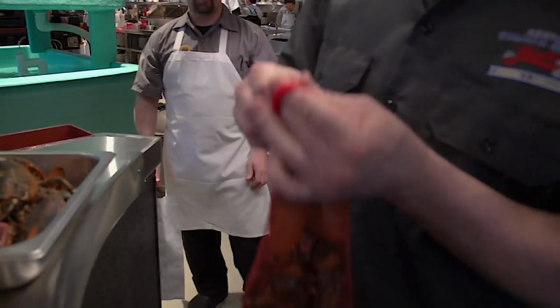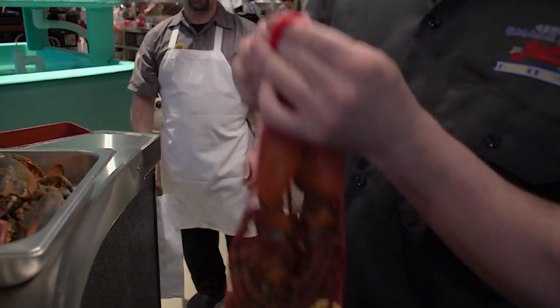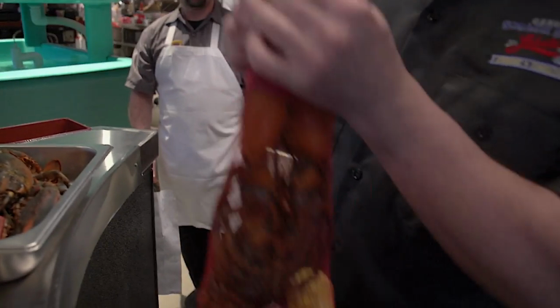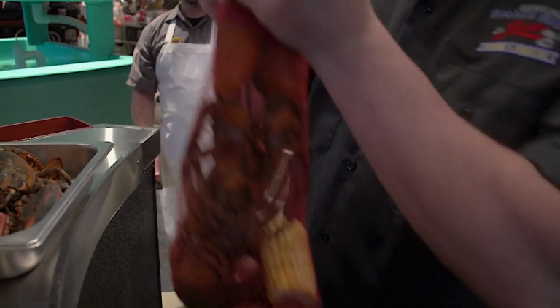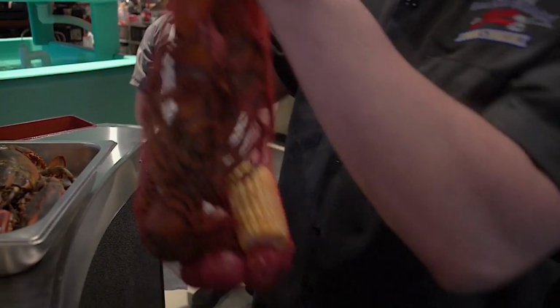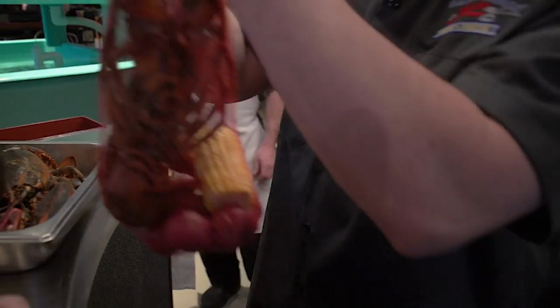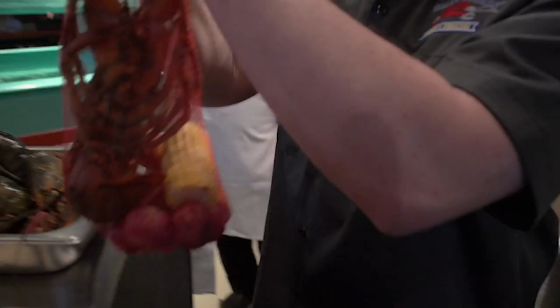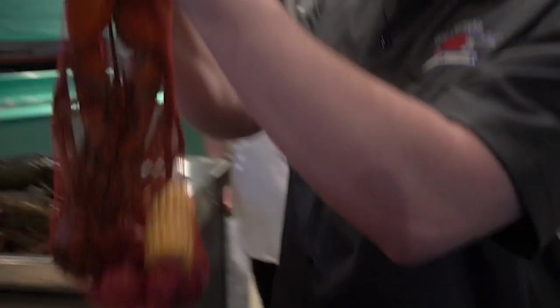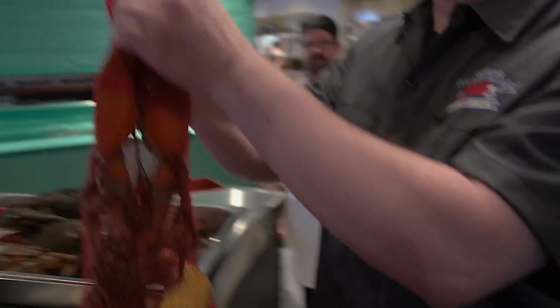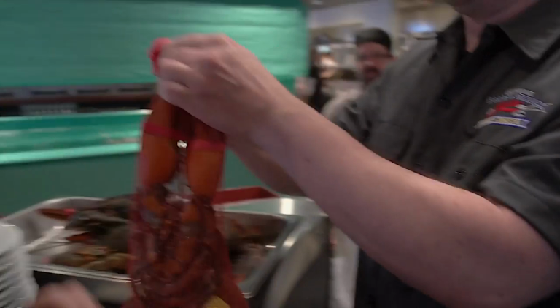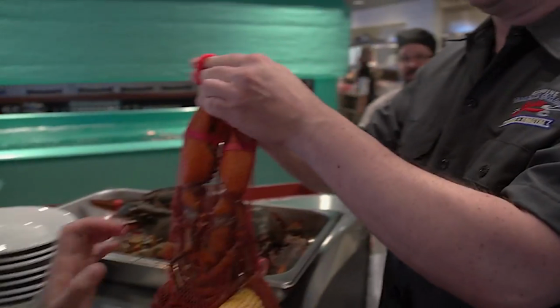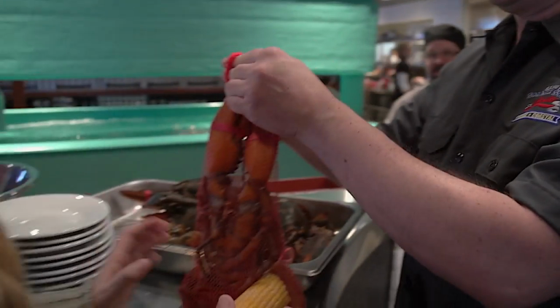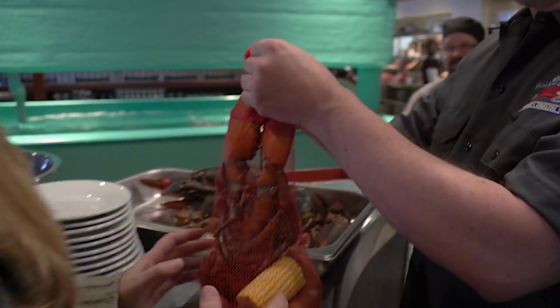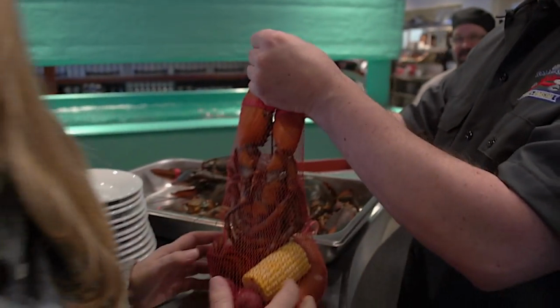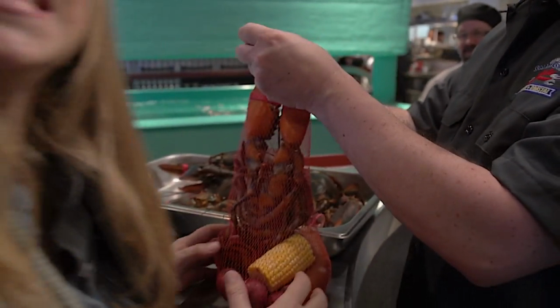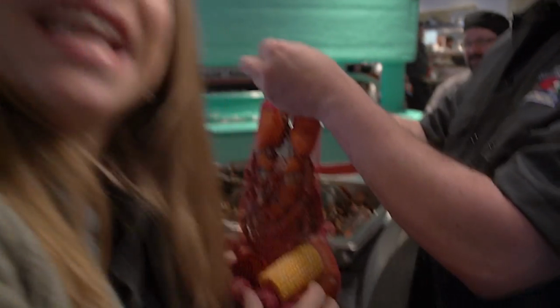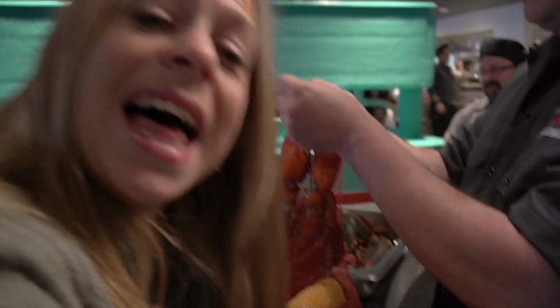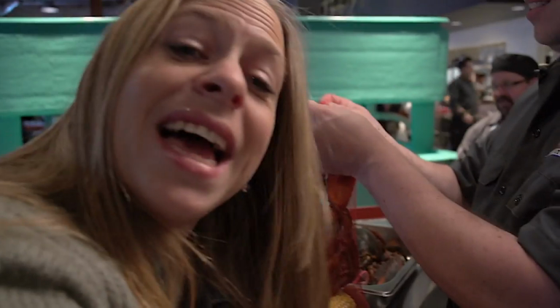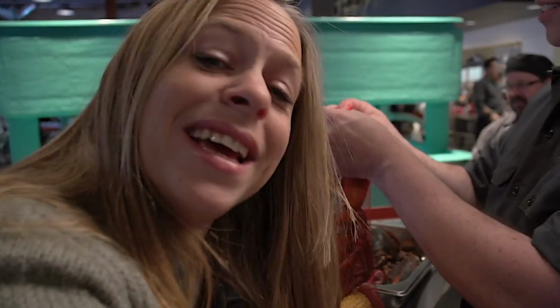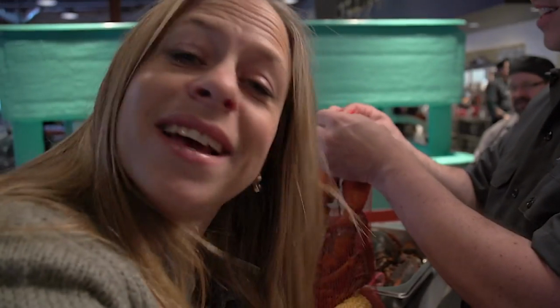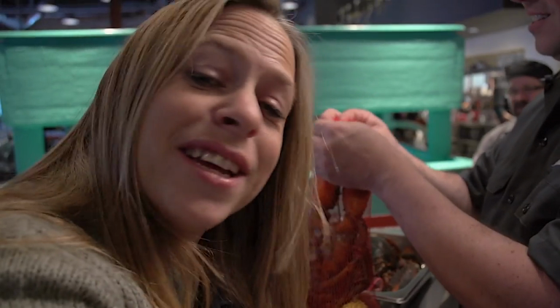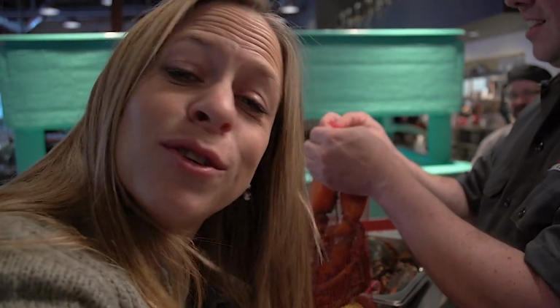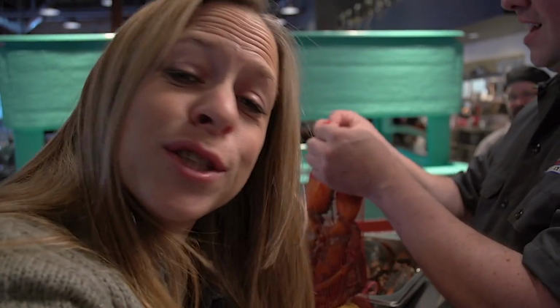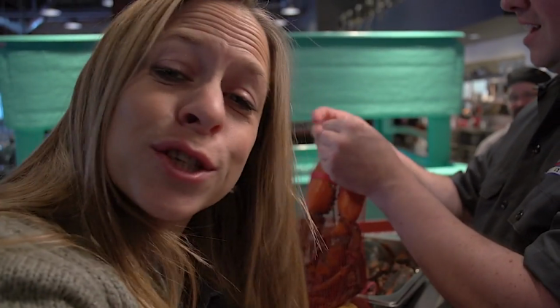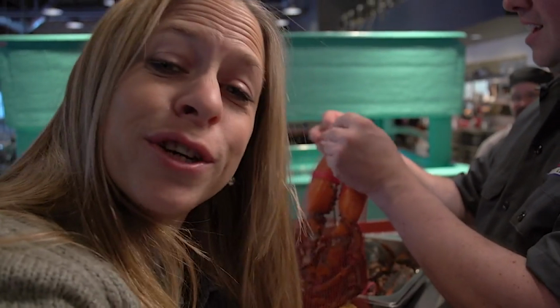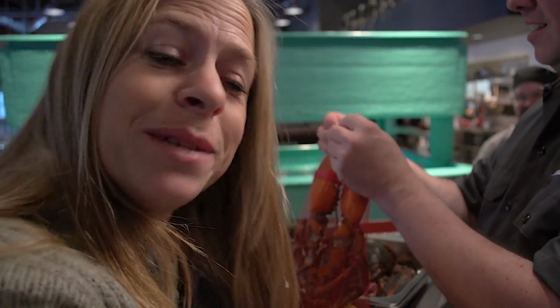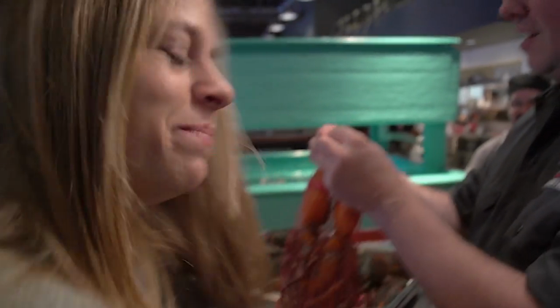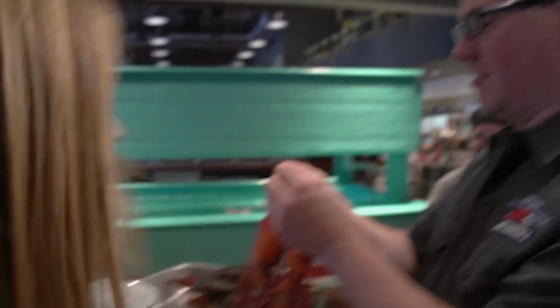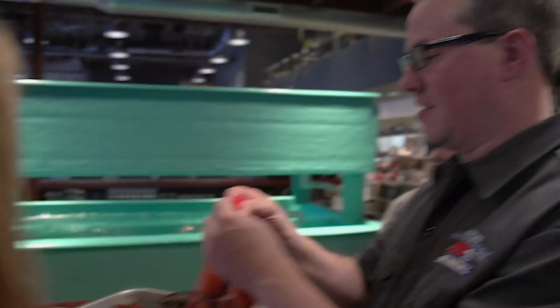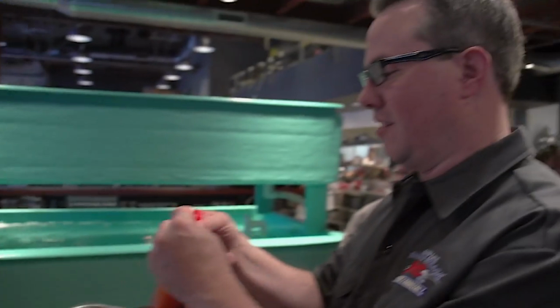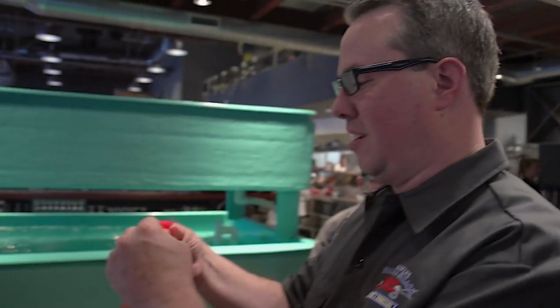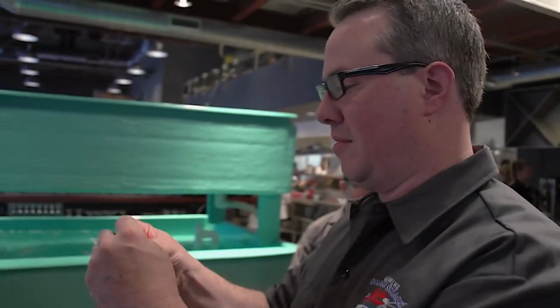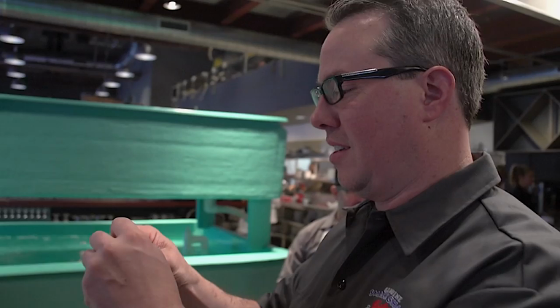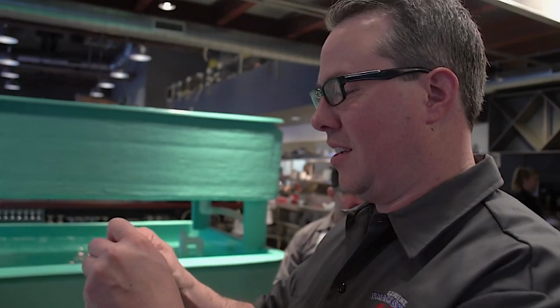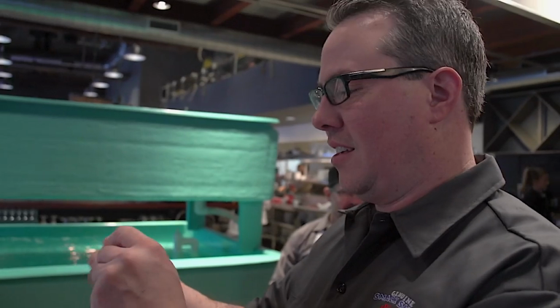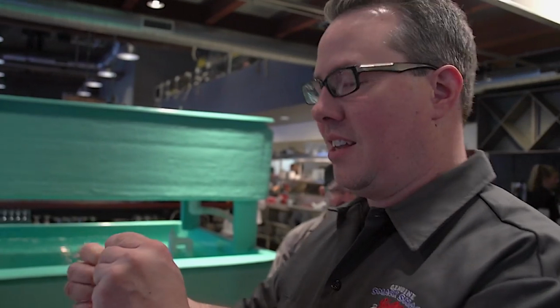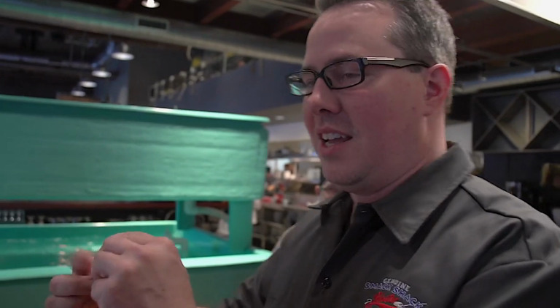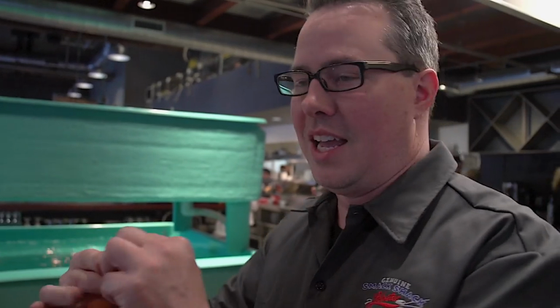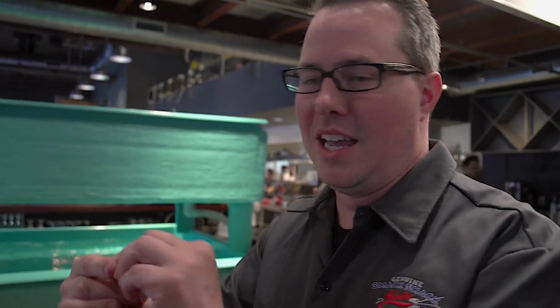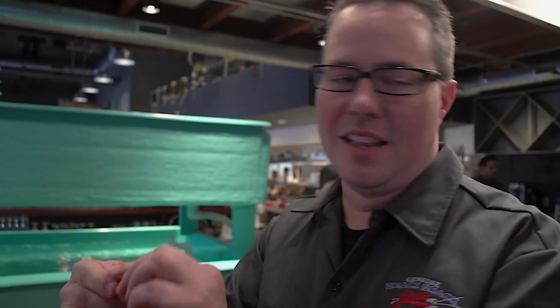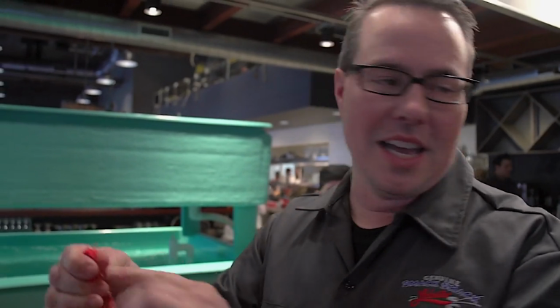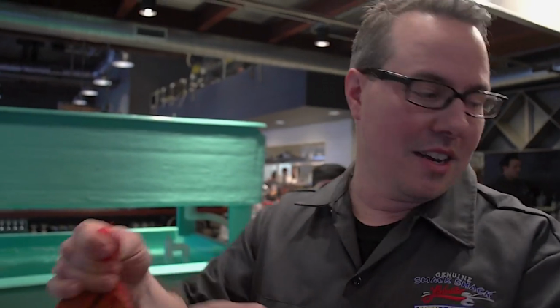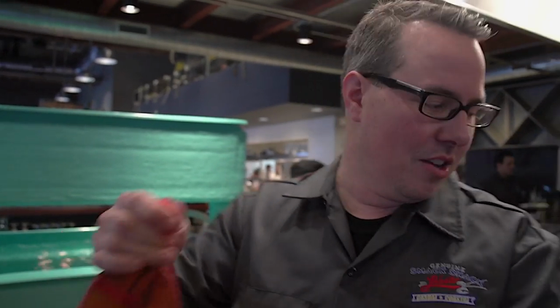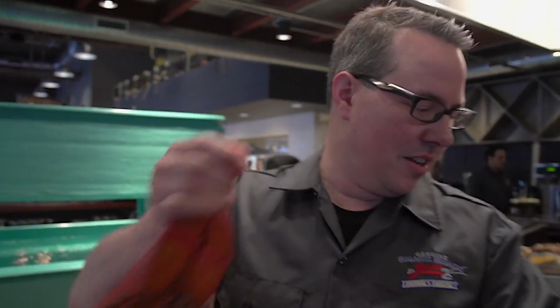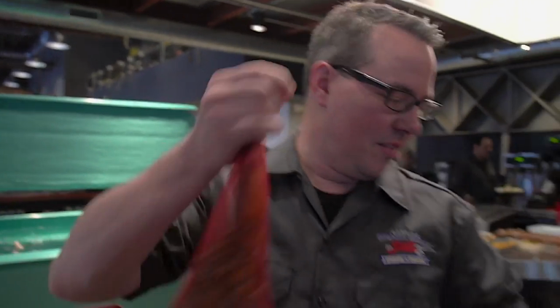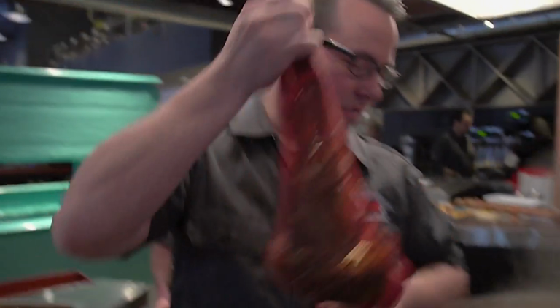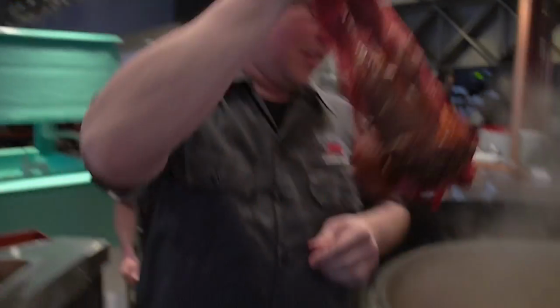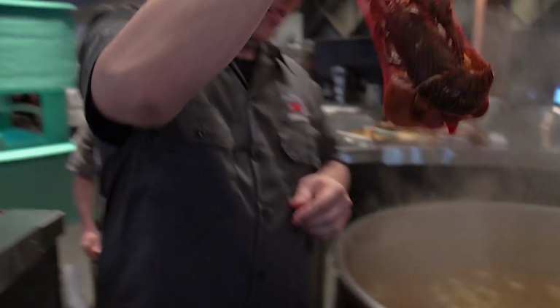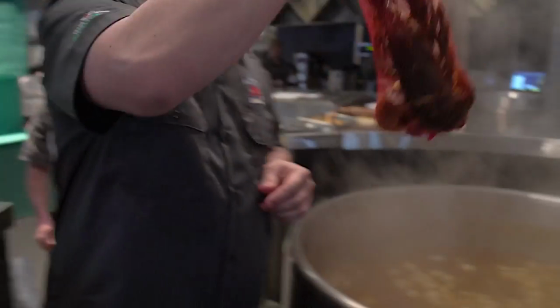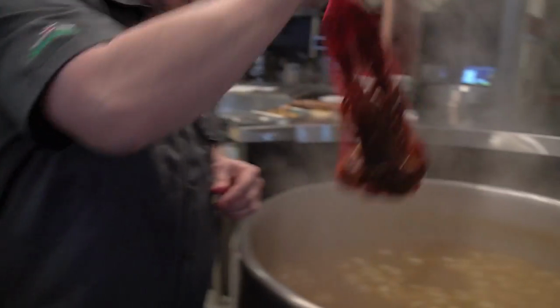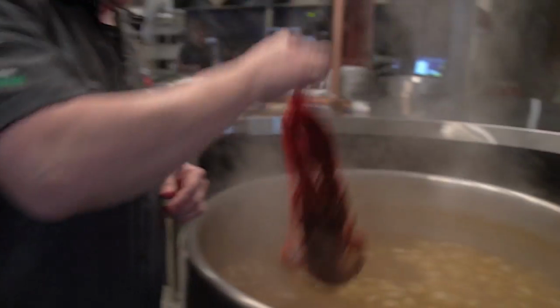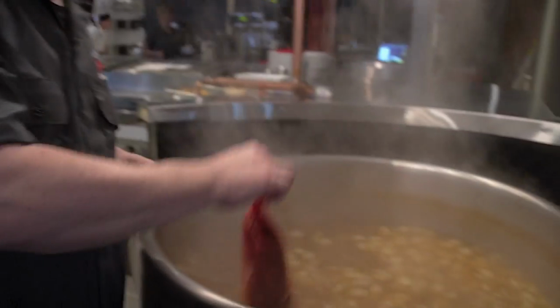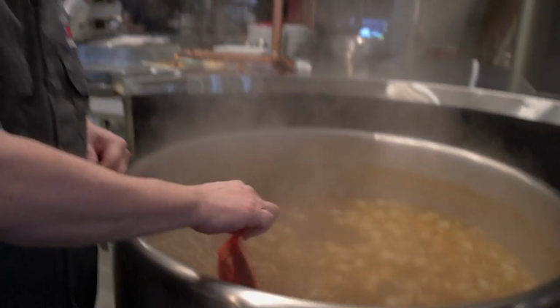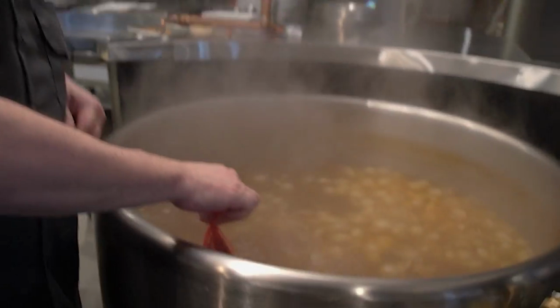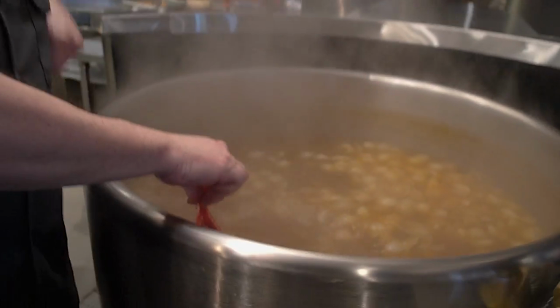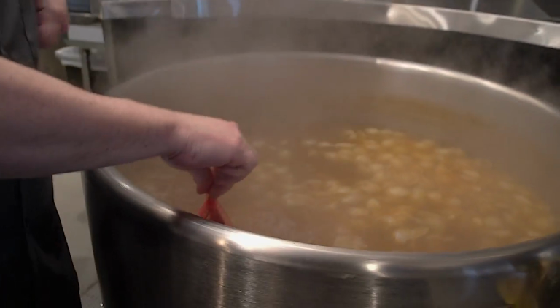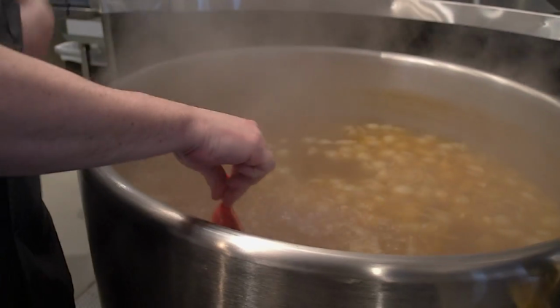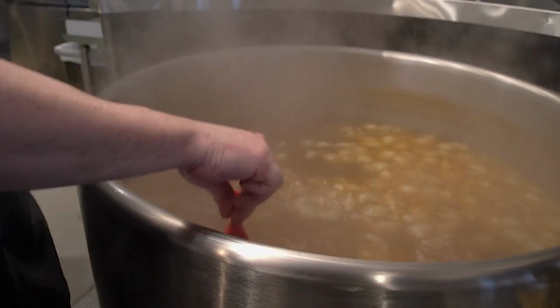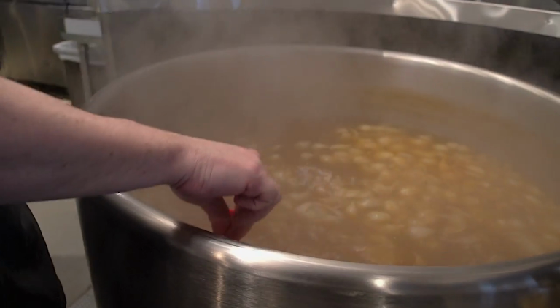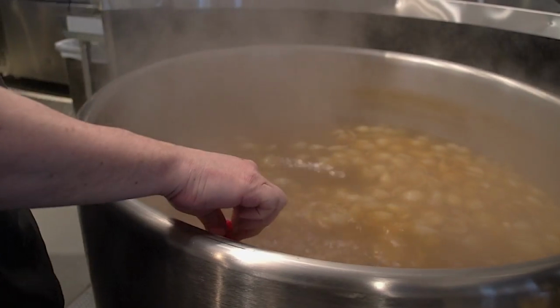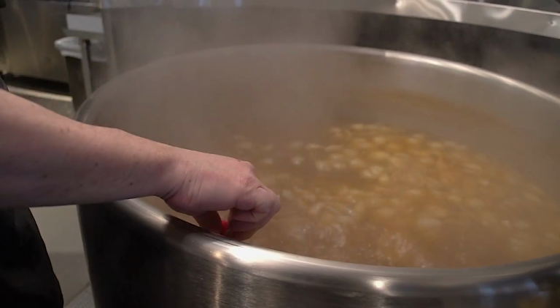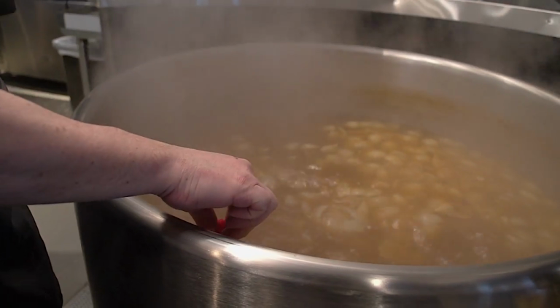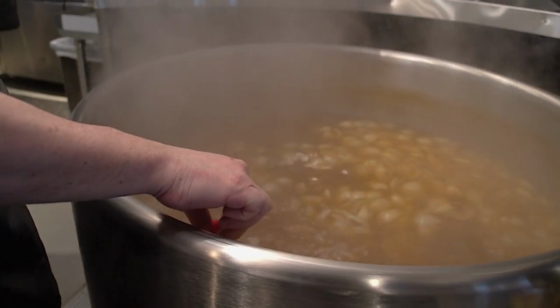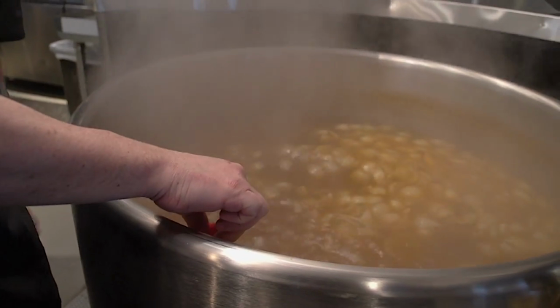They're not gonna scream, right? No, they don't scream. And then you hang them on a hook right inside, and in they go.